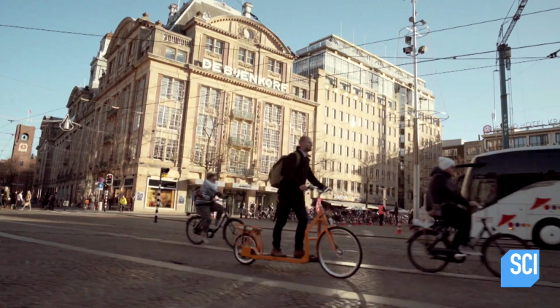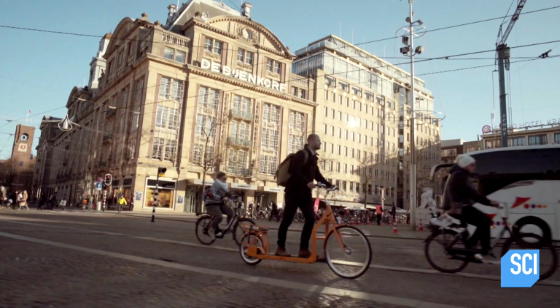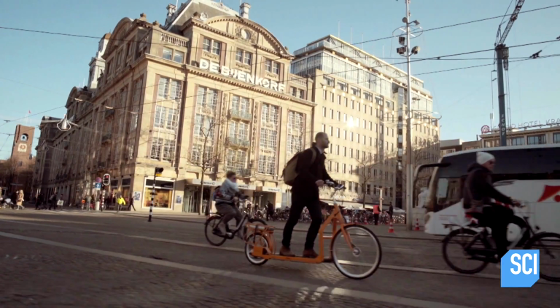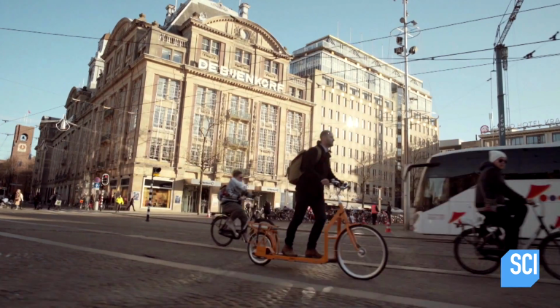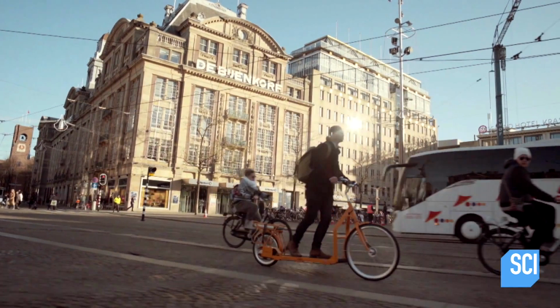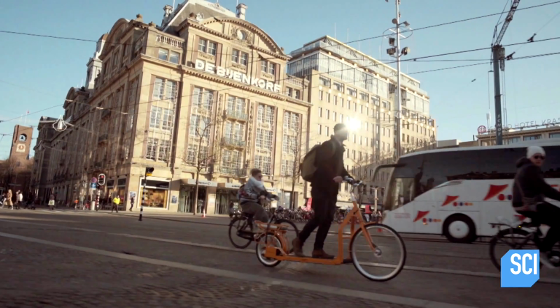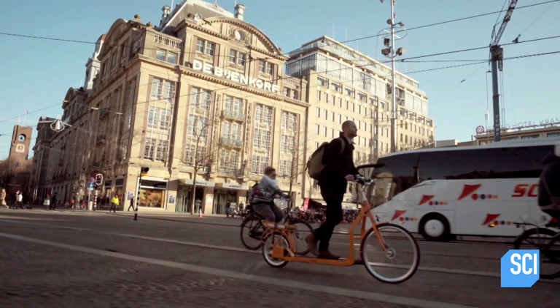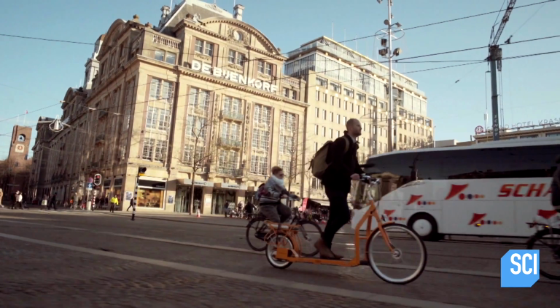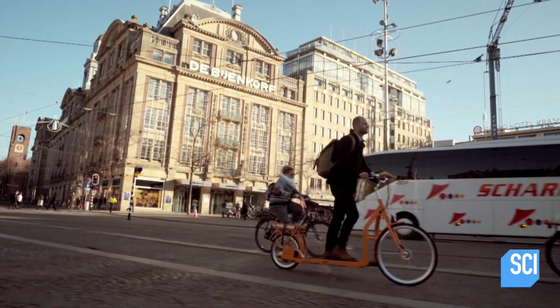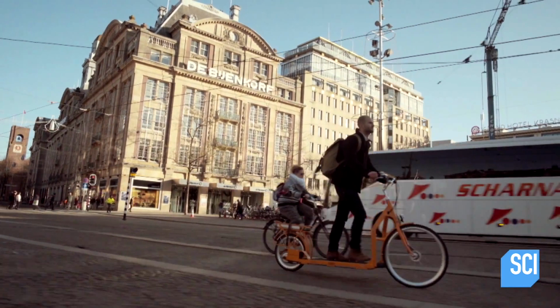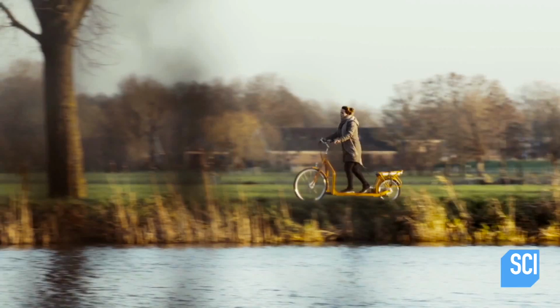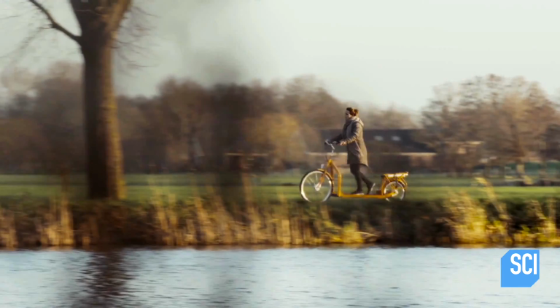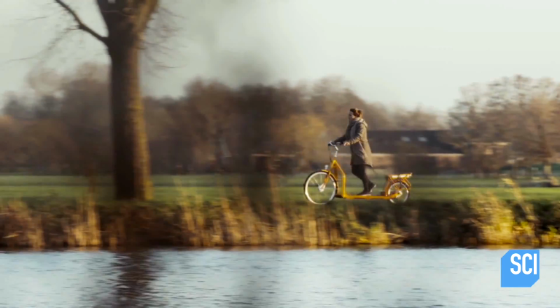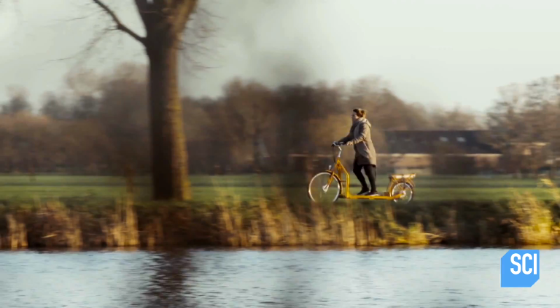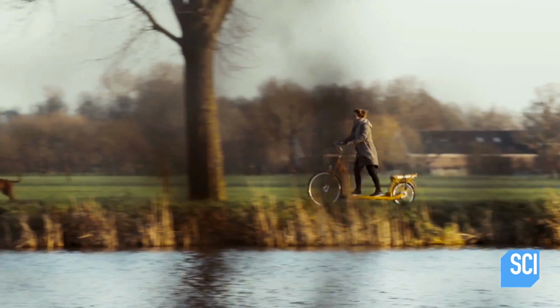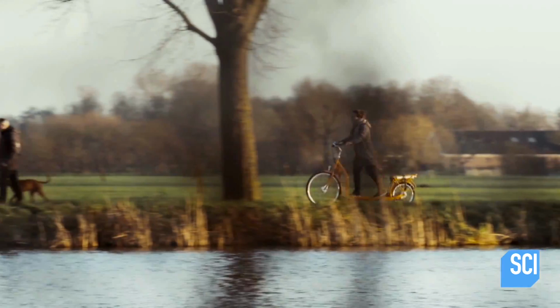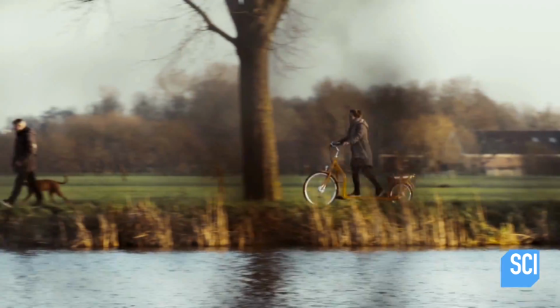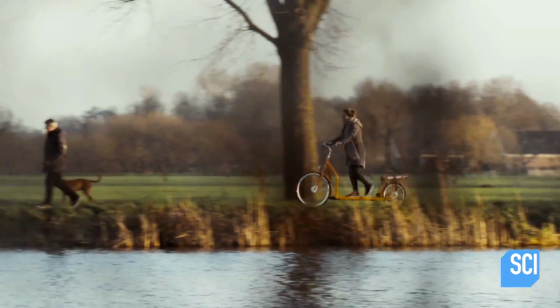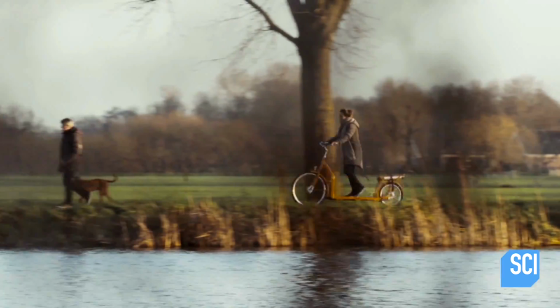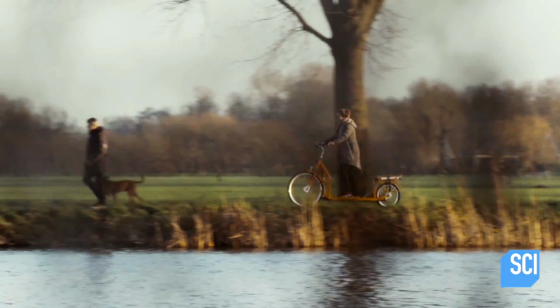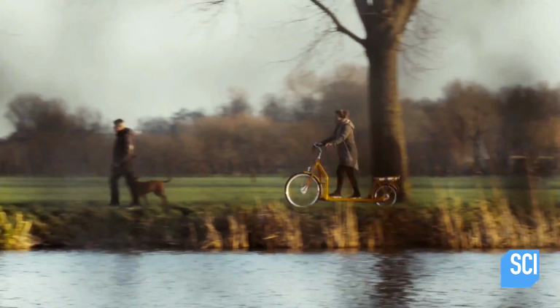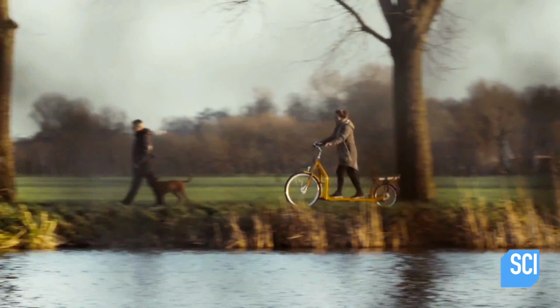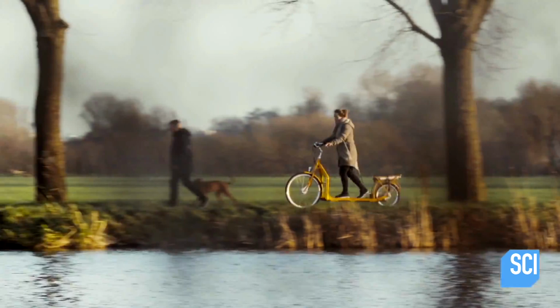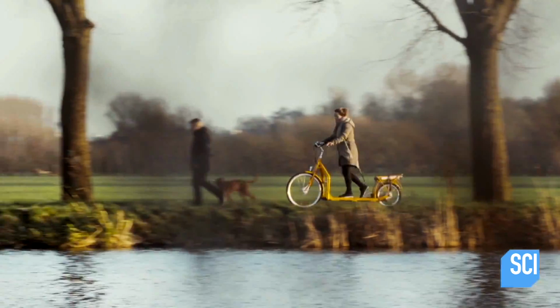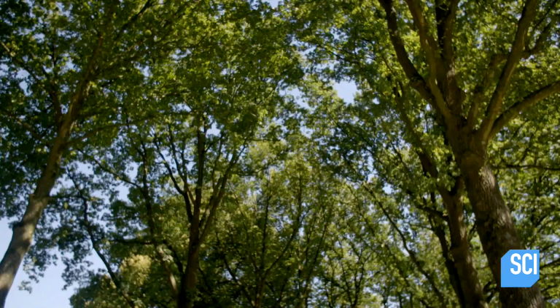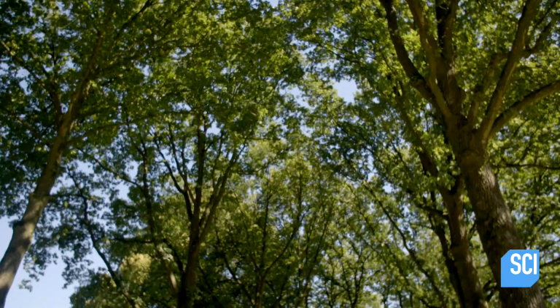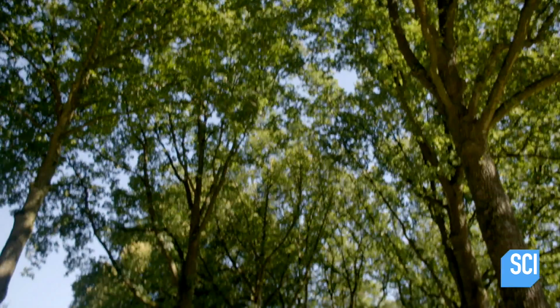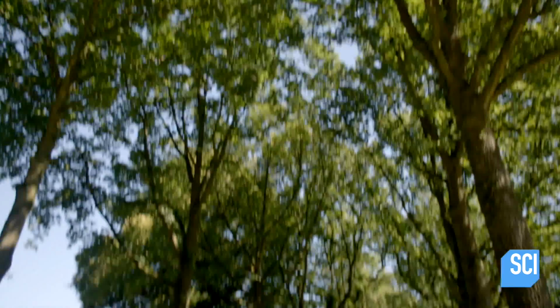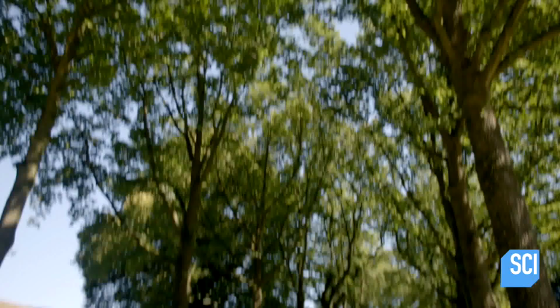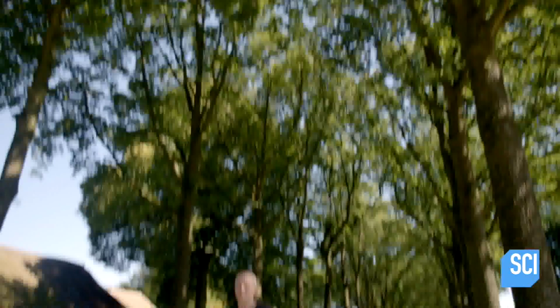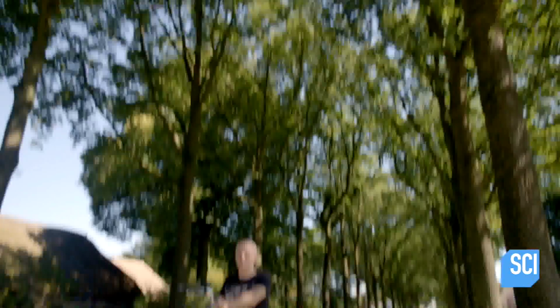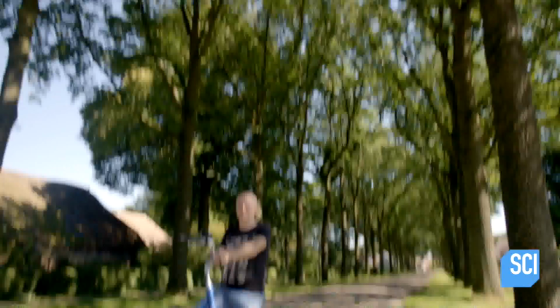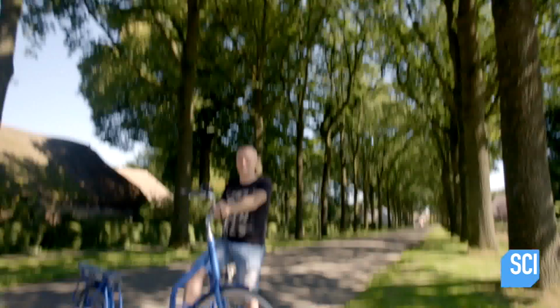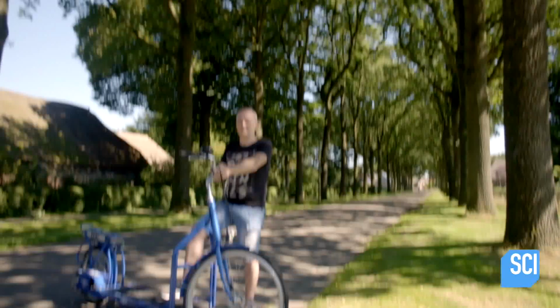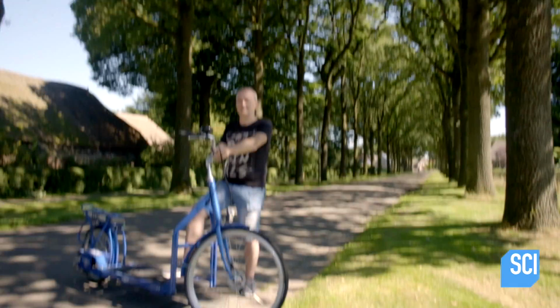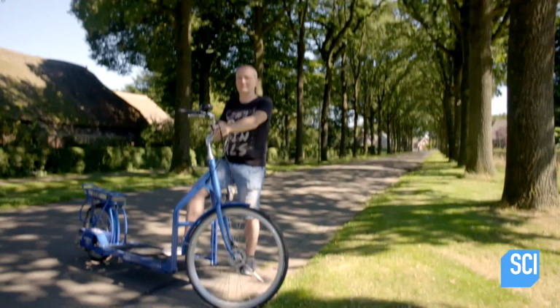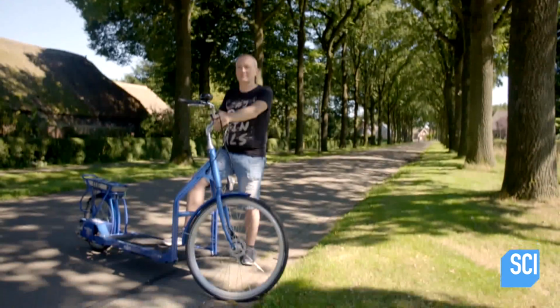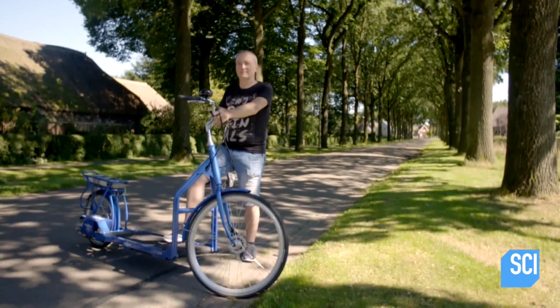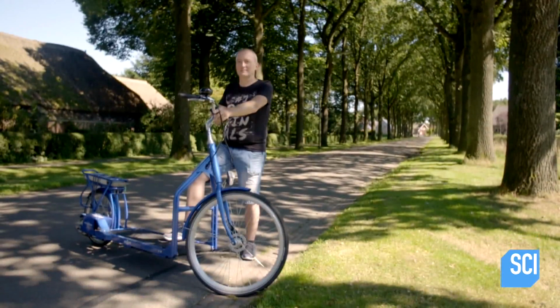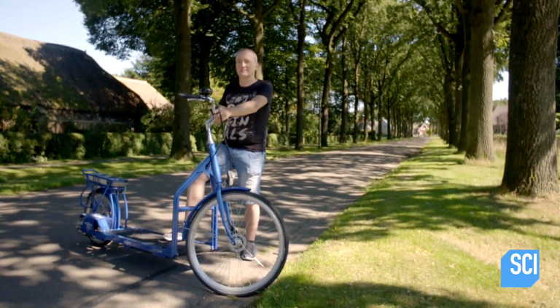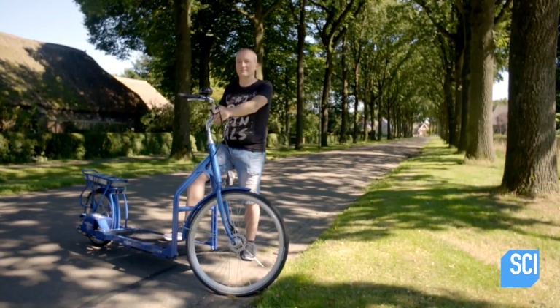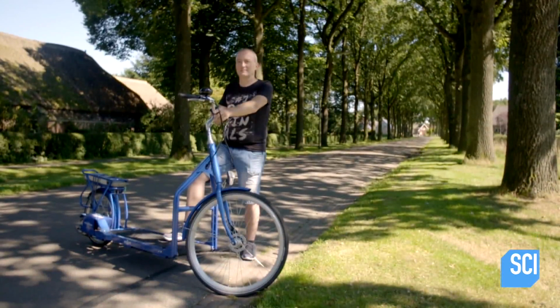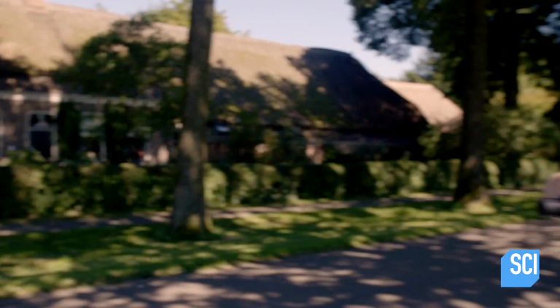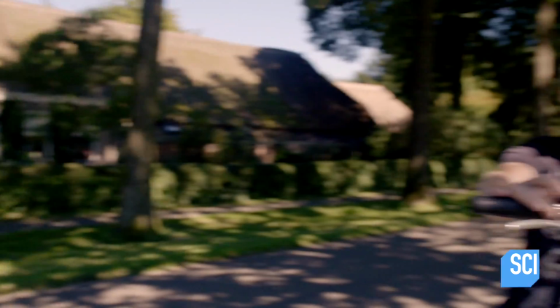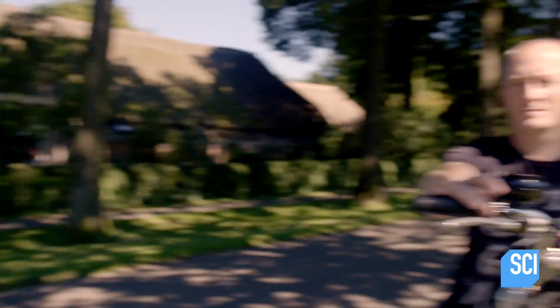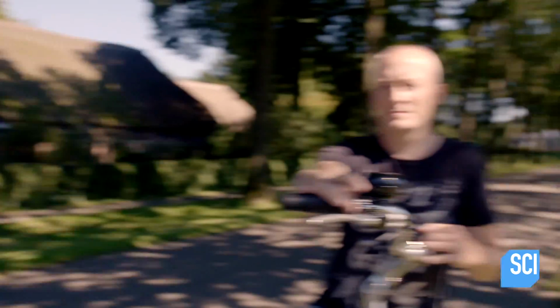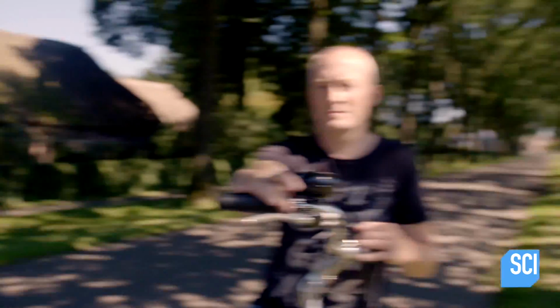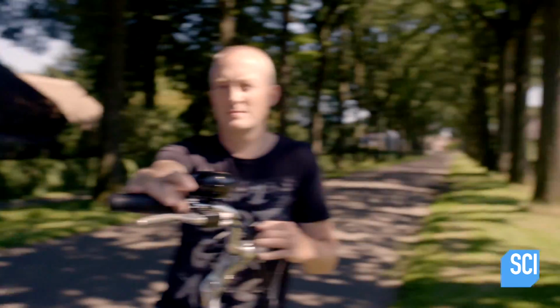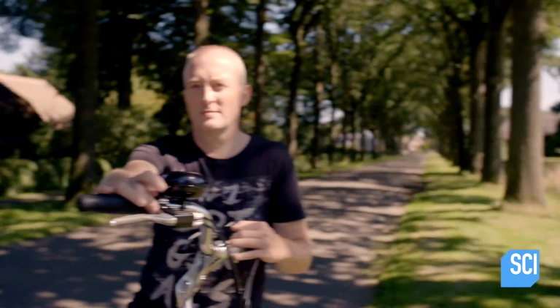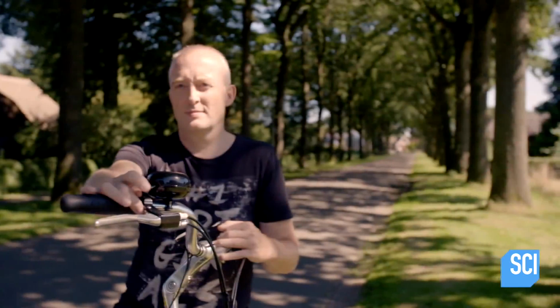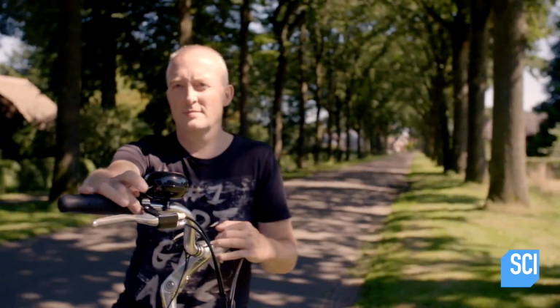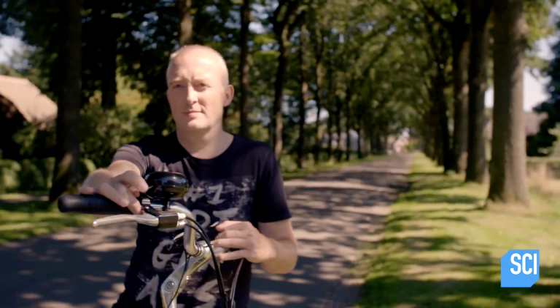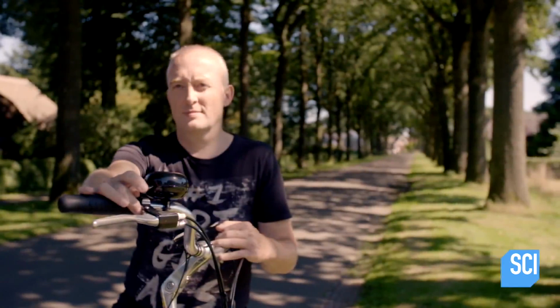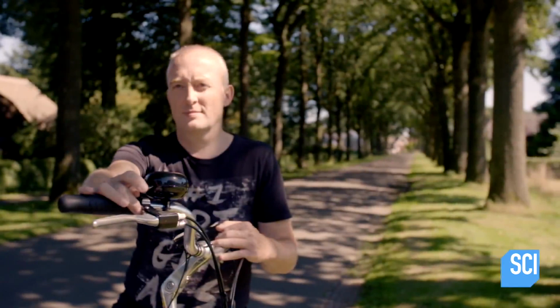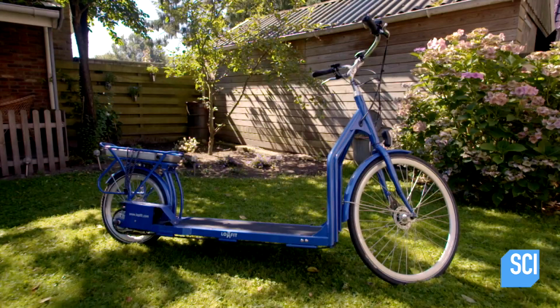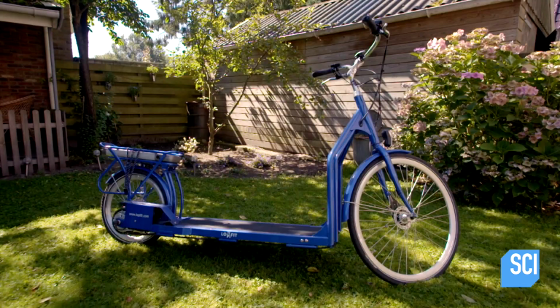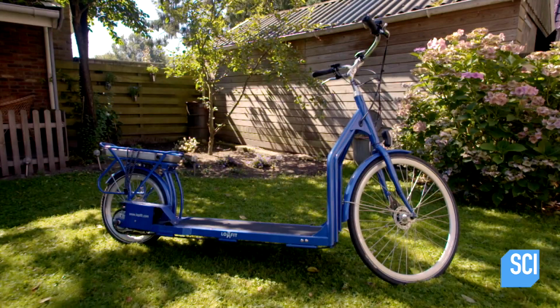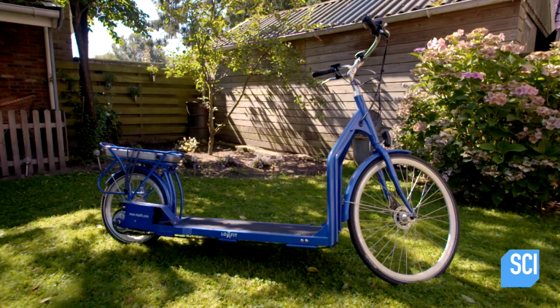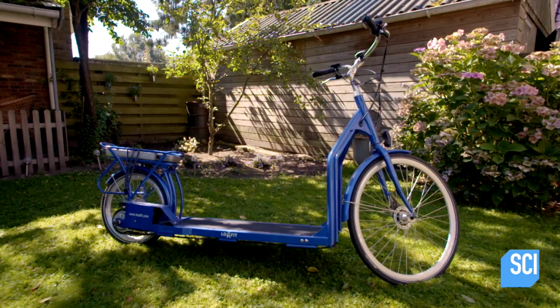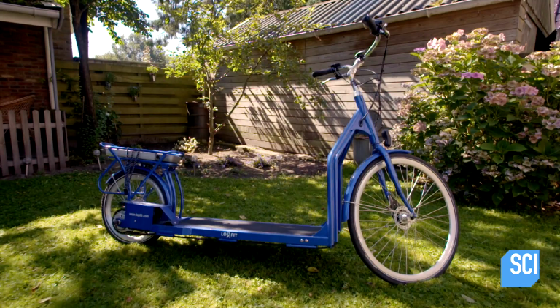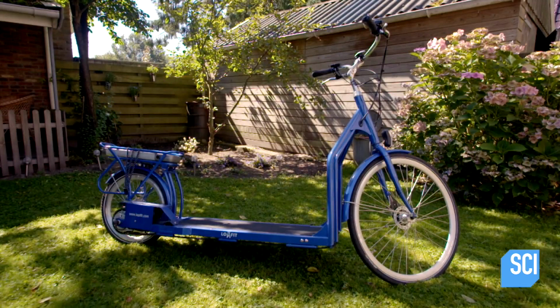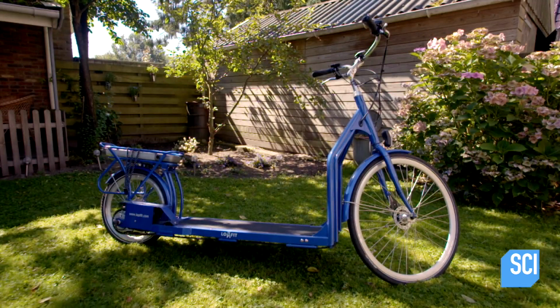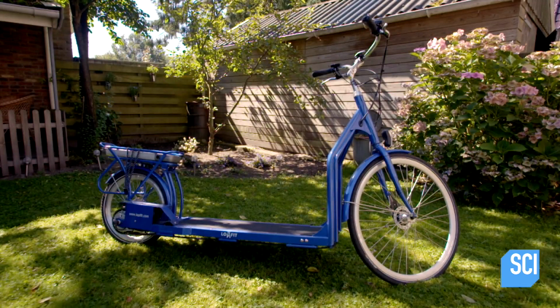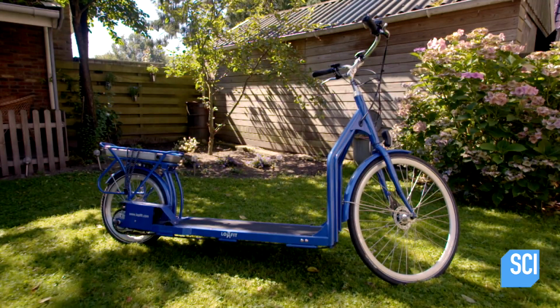We went by a perfectly normal transport to the Netherlands to meet Bruun, its inventor, mechanical engineer and incredible optimist.